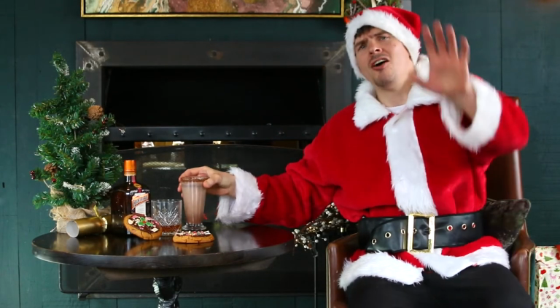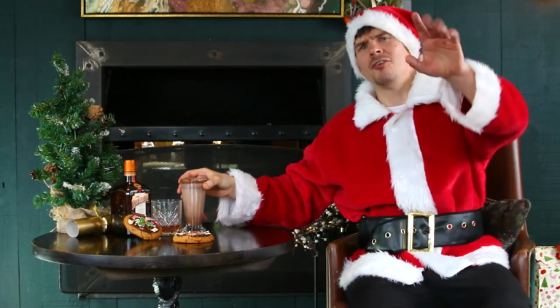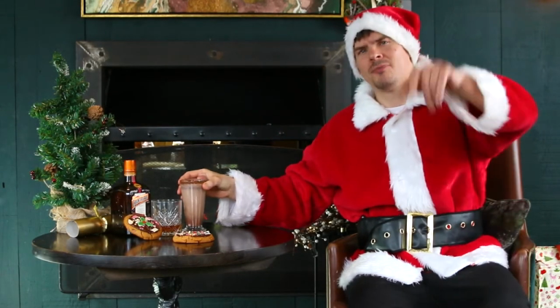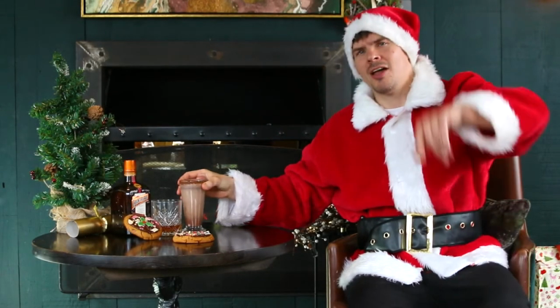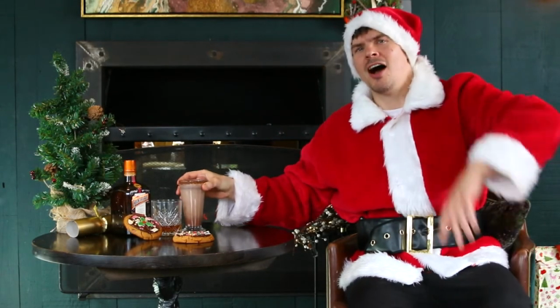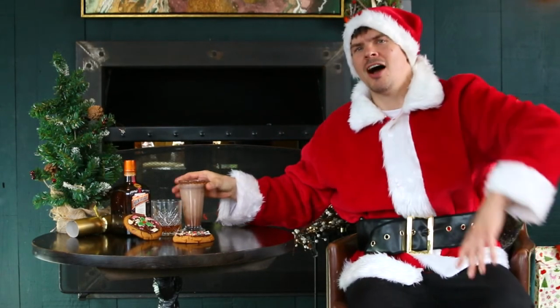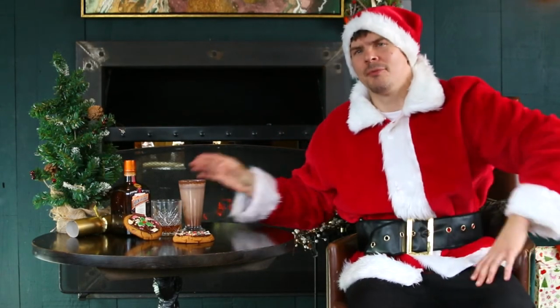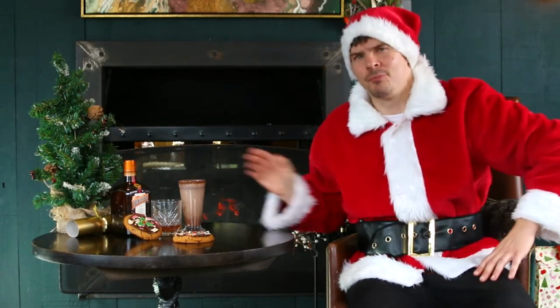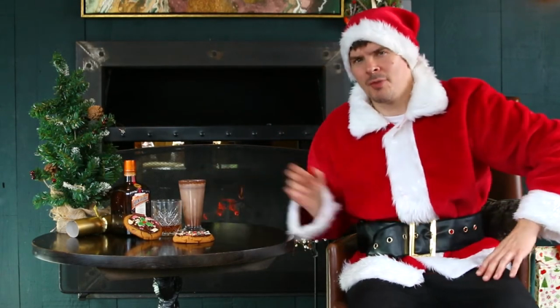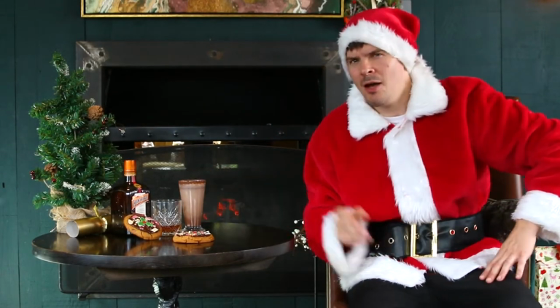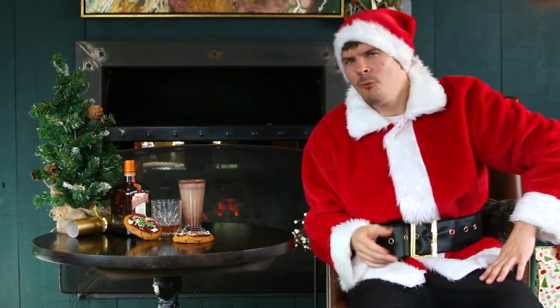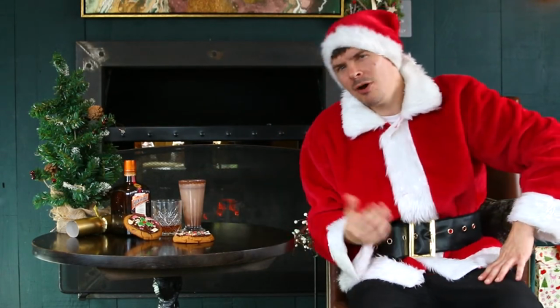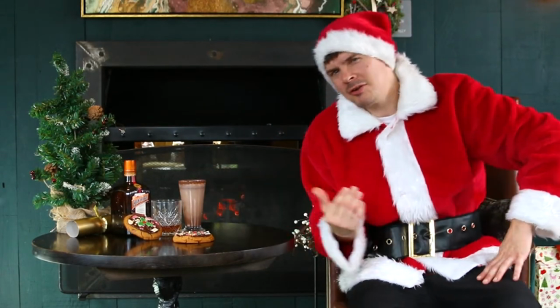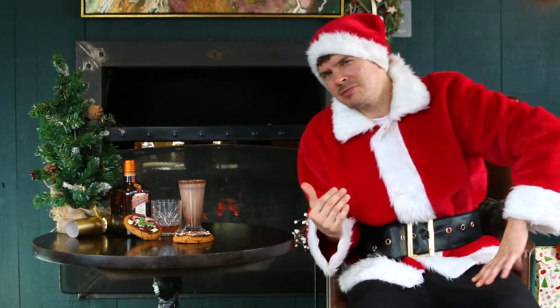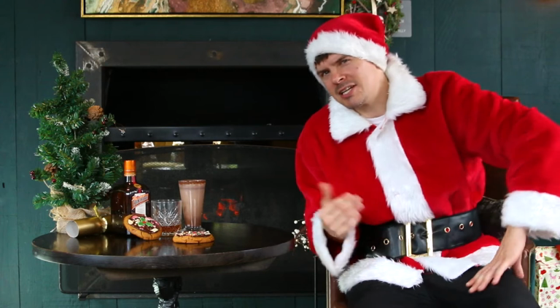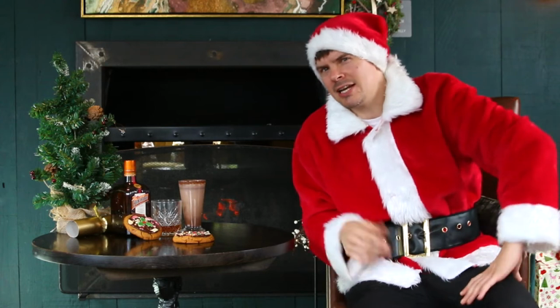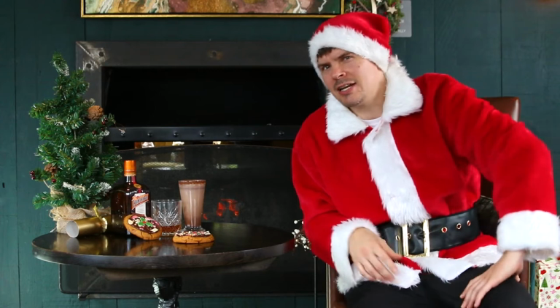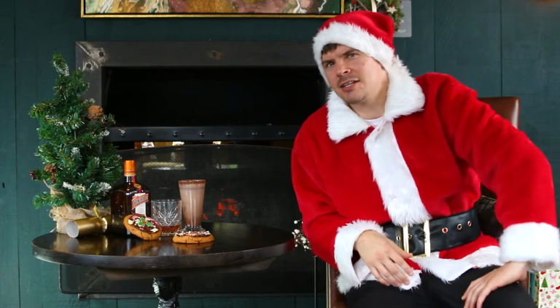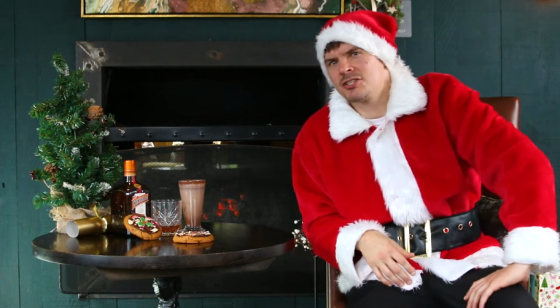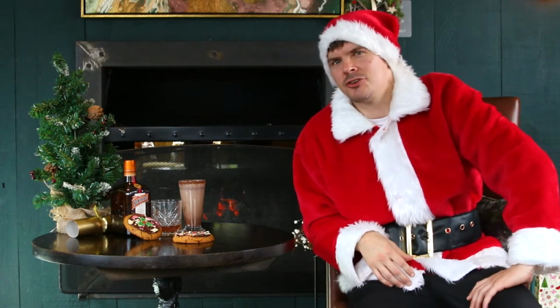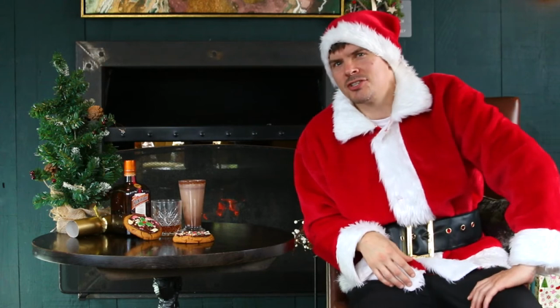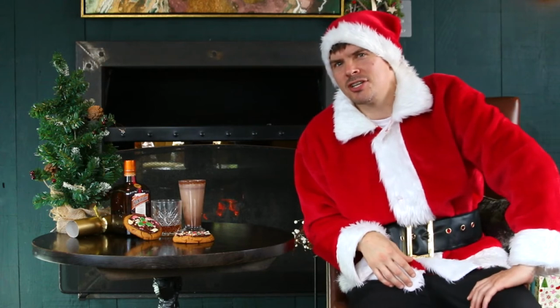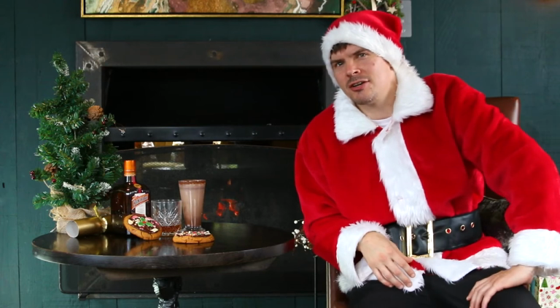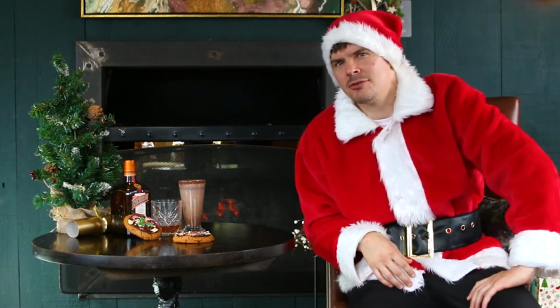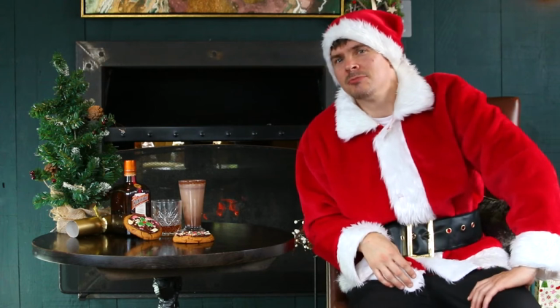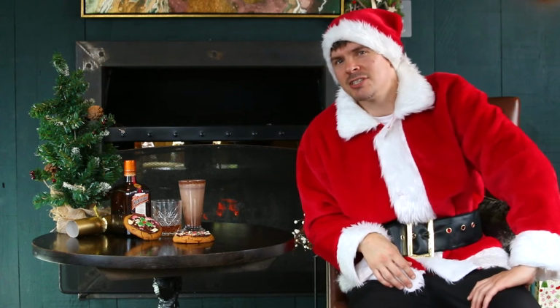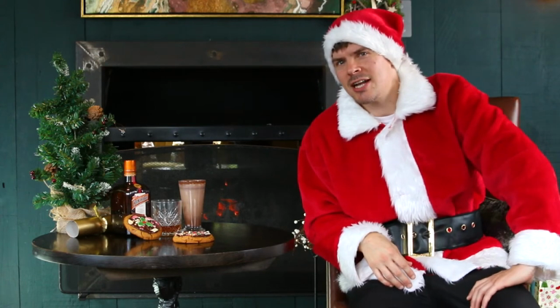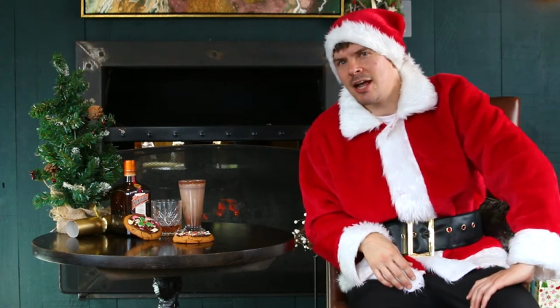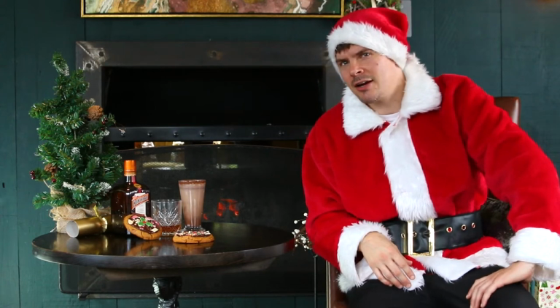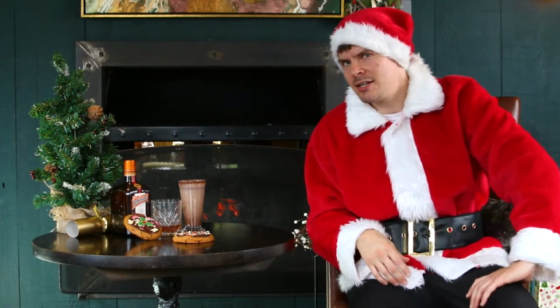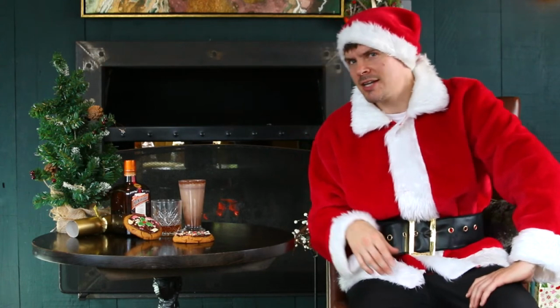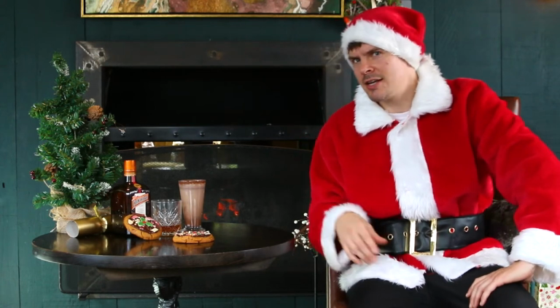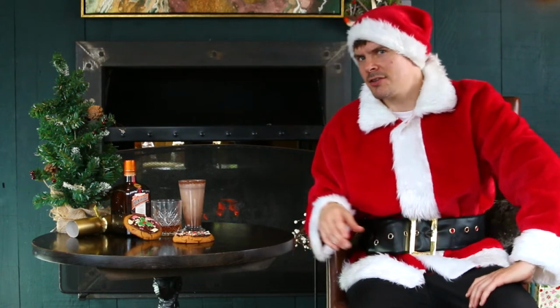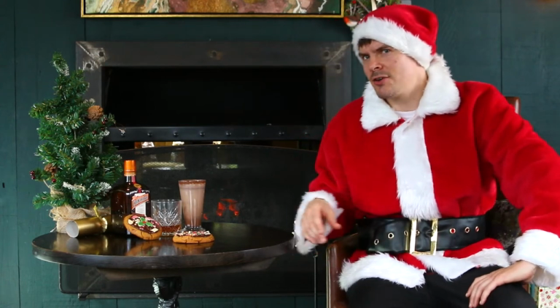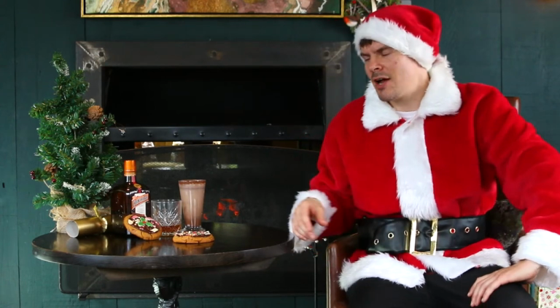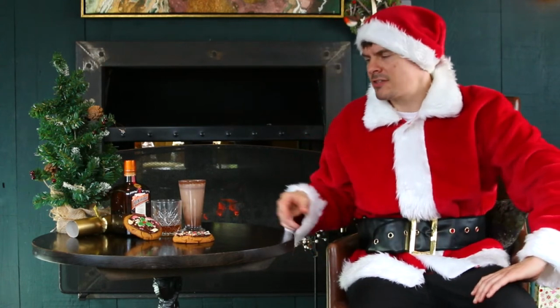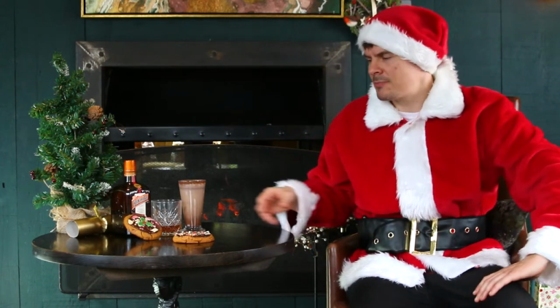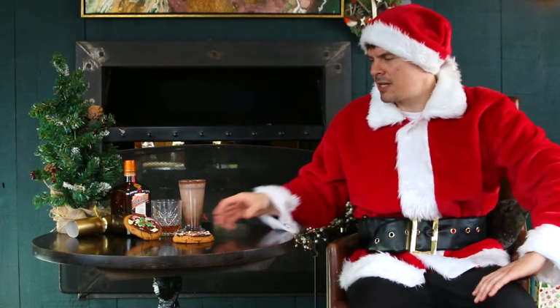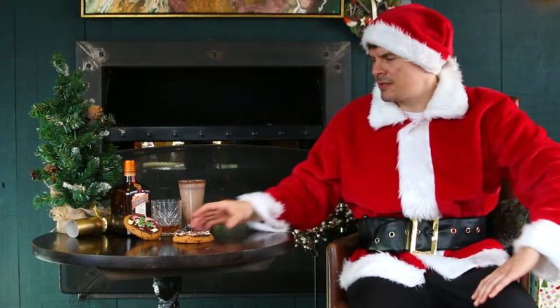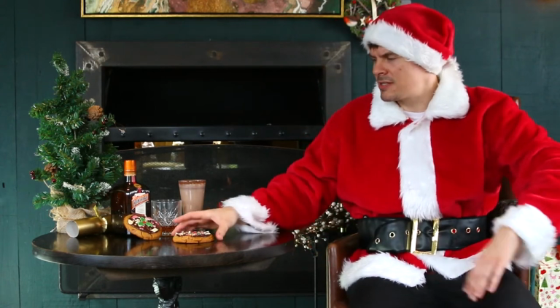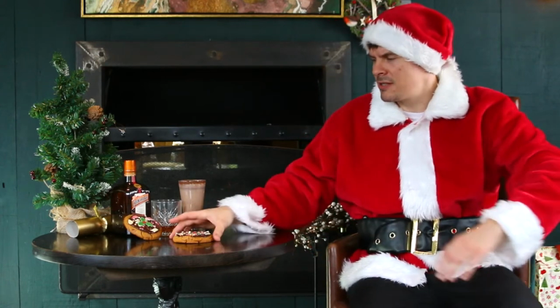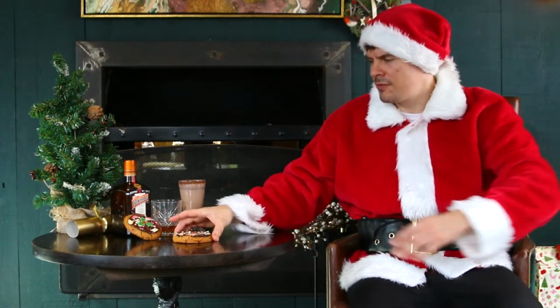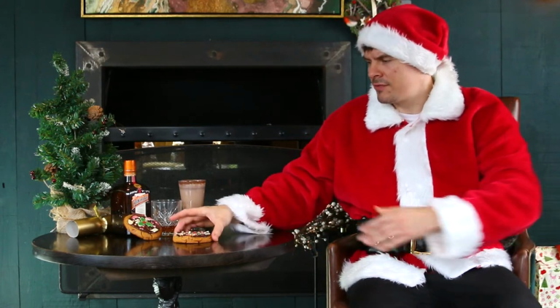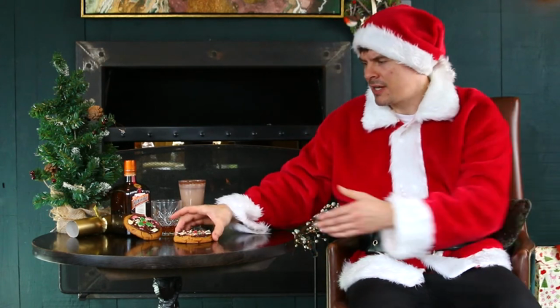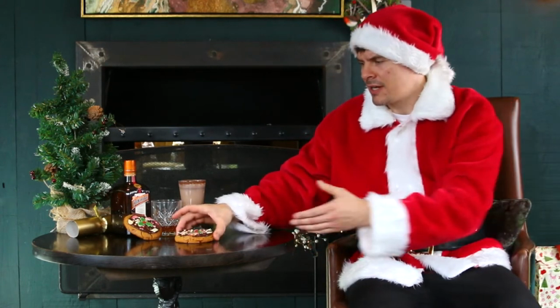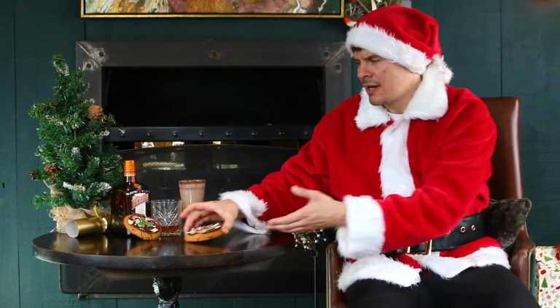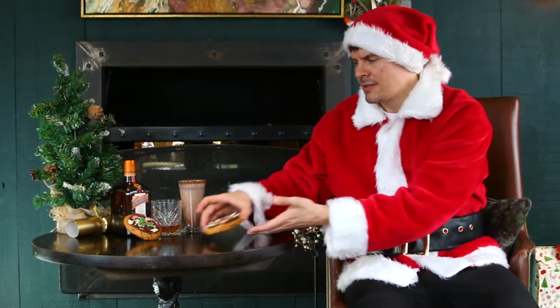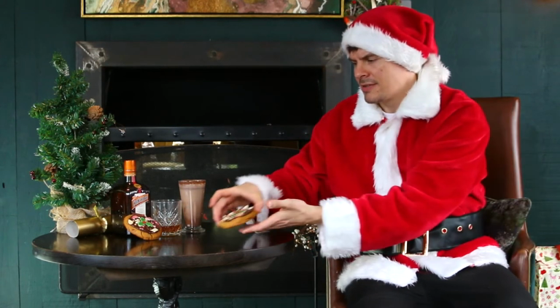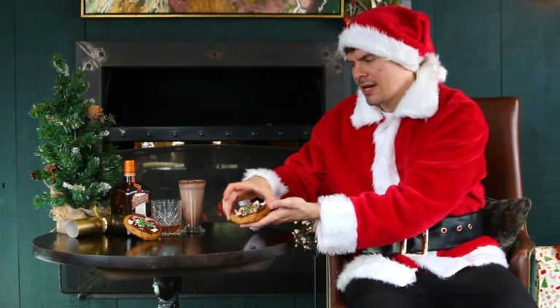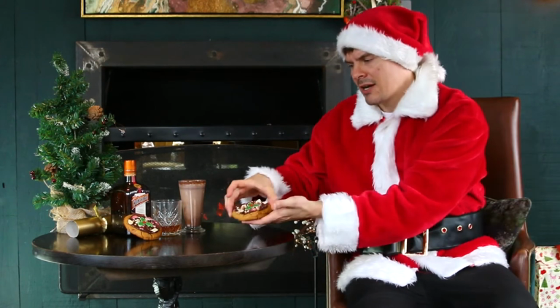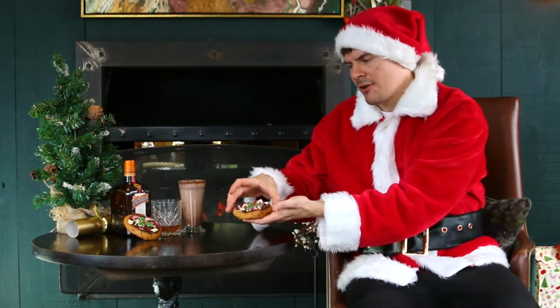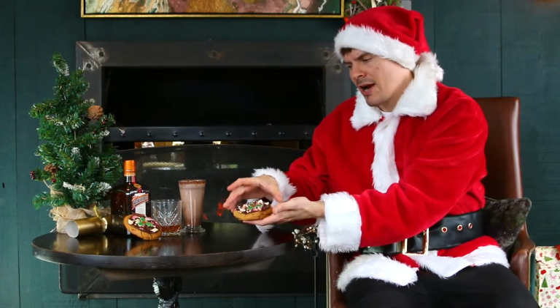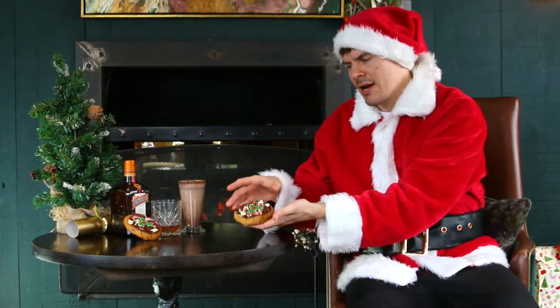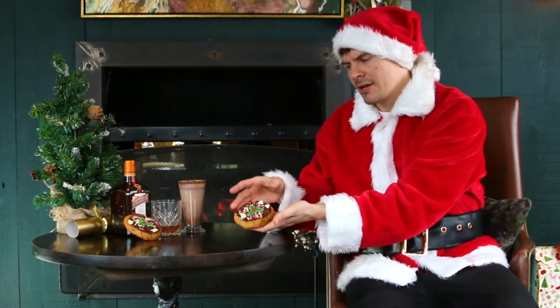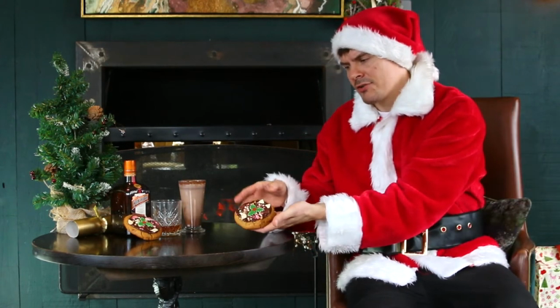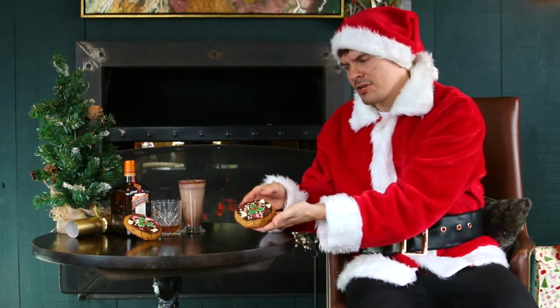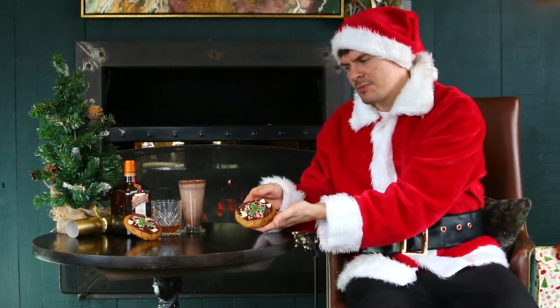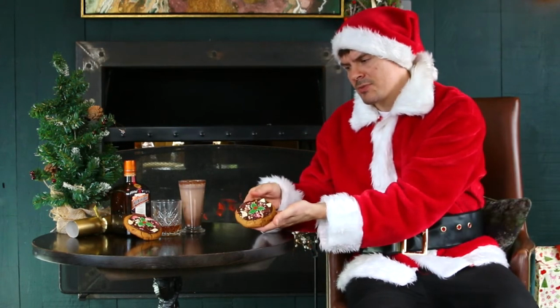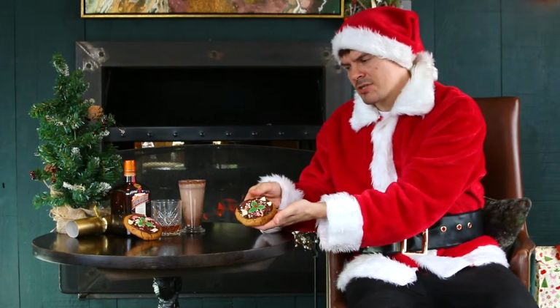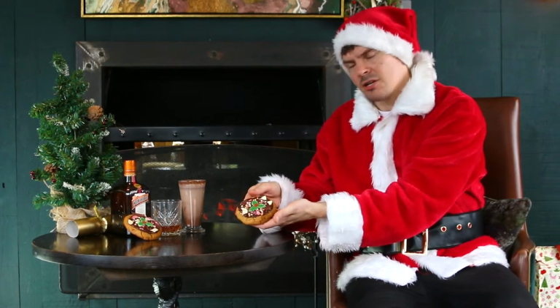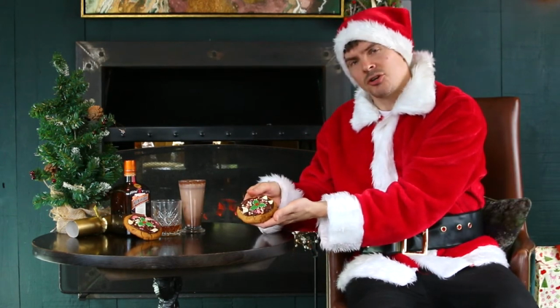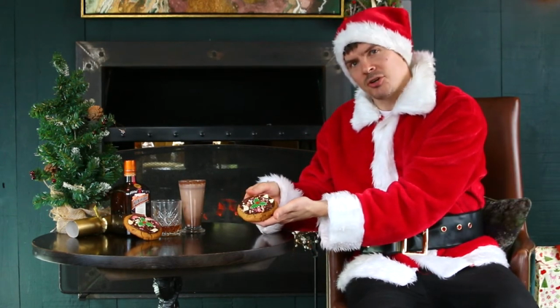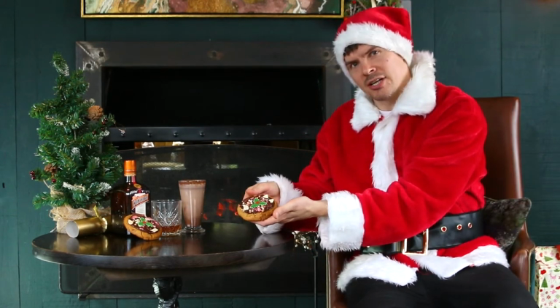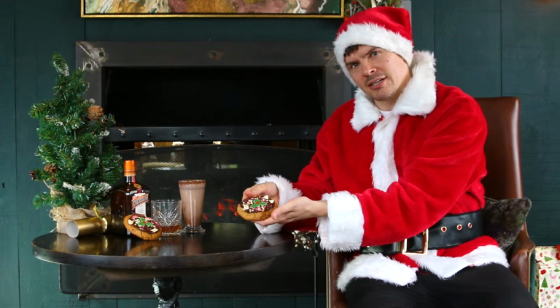Oh hi, welcome to Keelyan's Grotto. Today I'm going to take you through how to make these lovely decorated Christmas cookies.